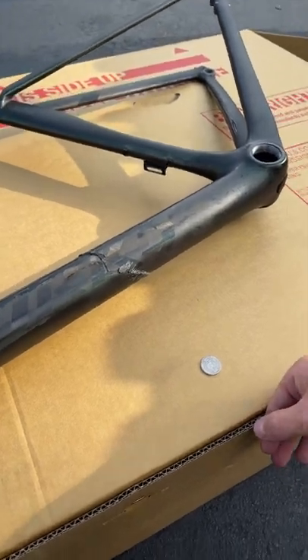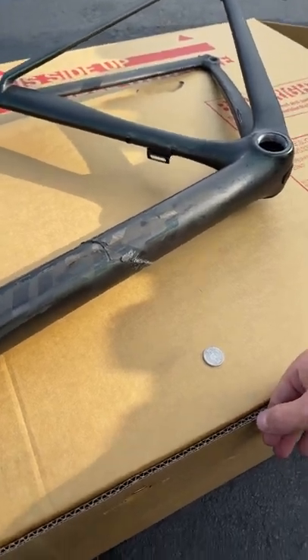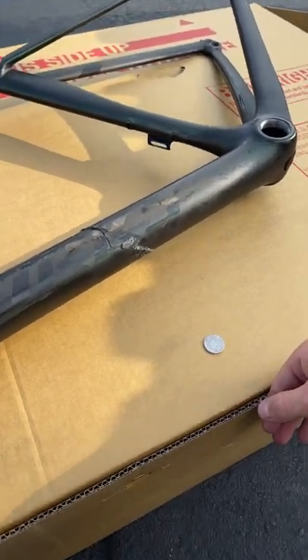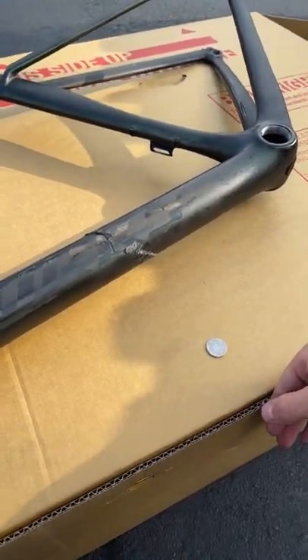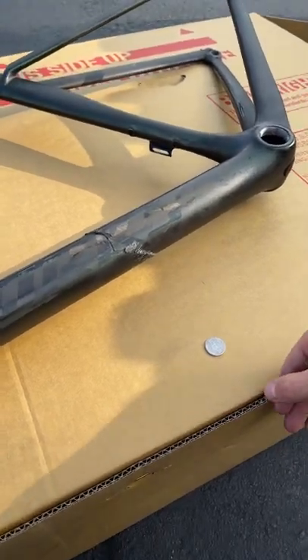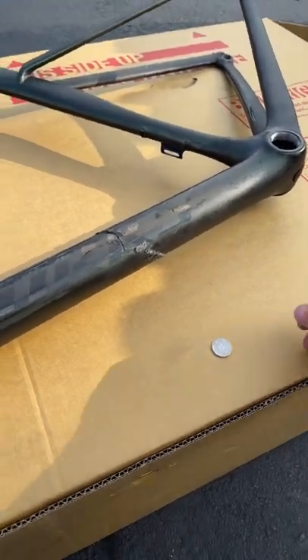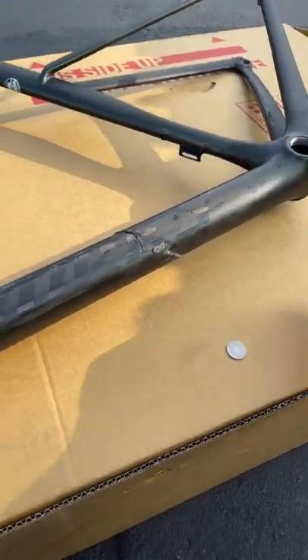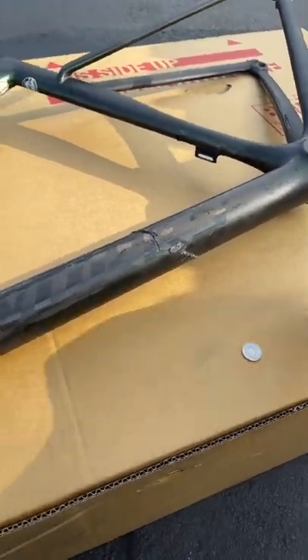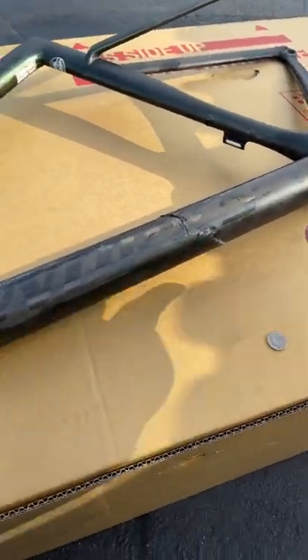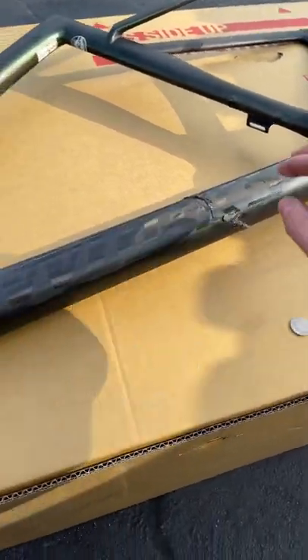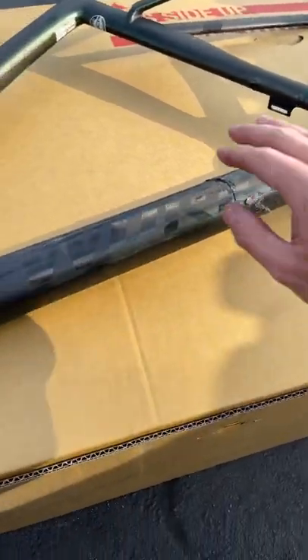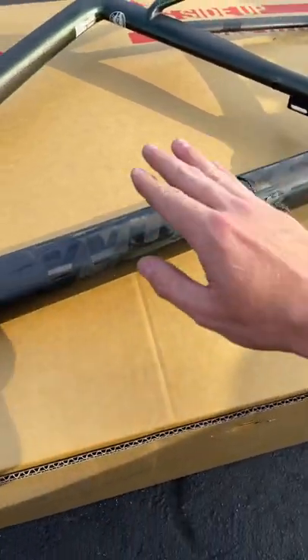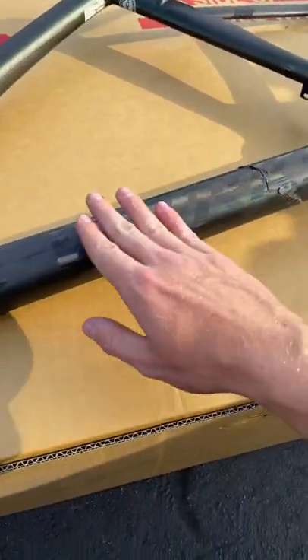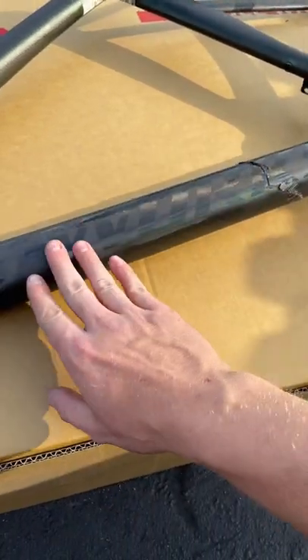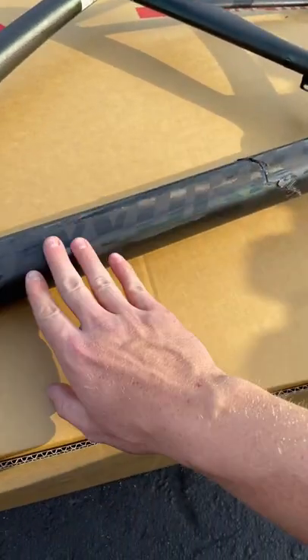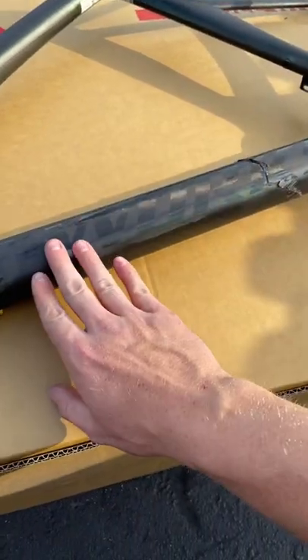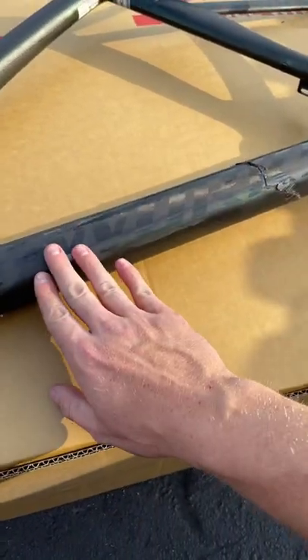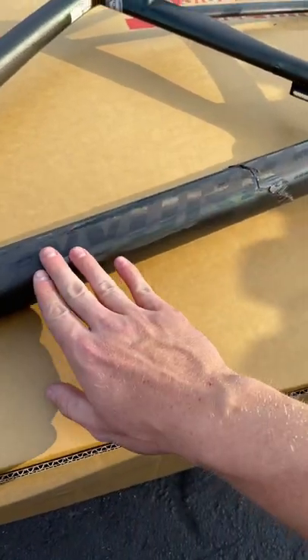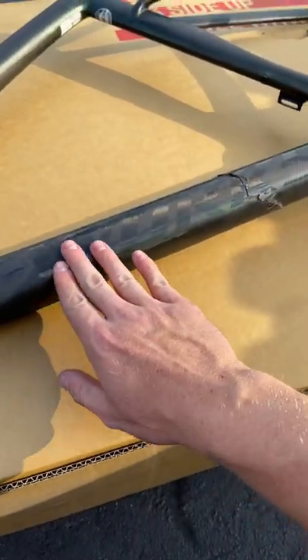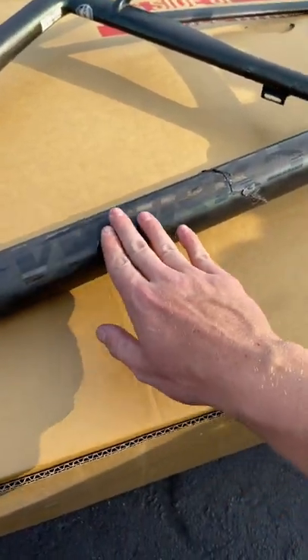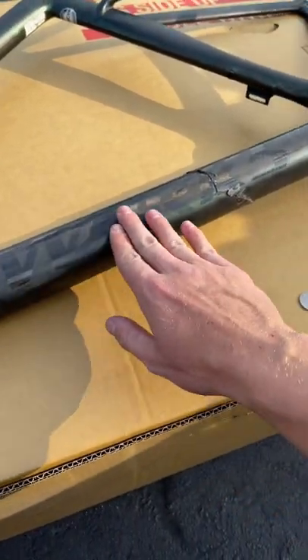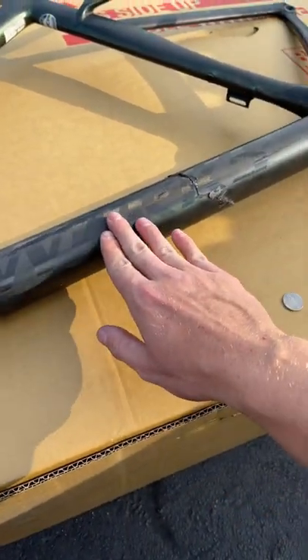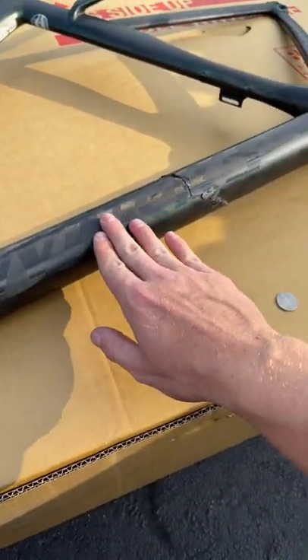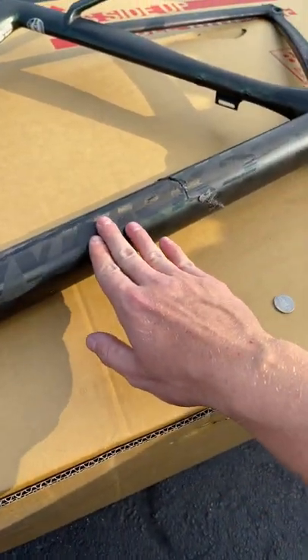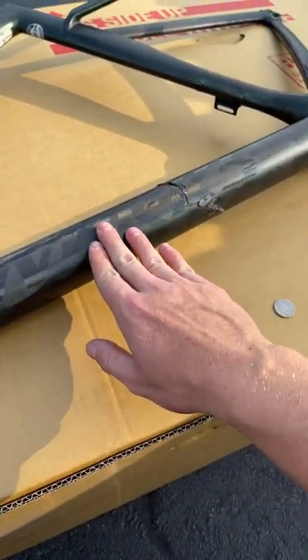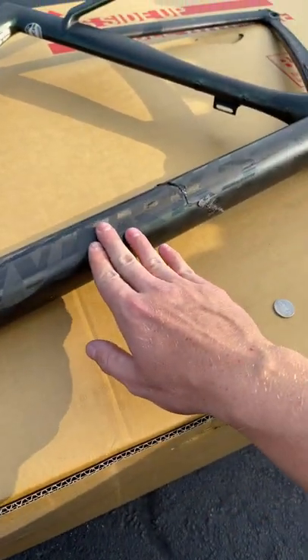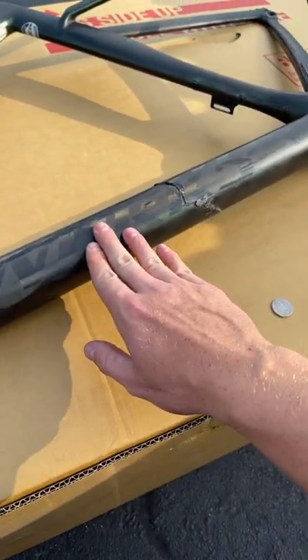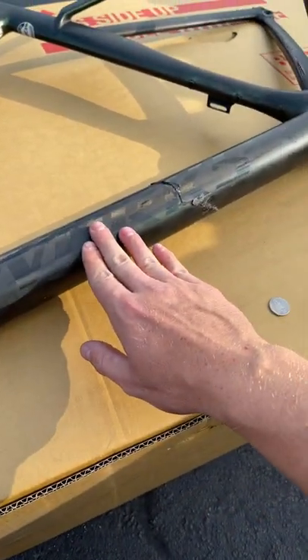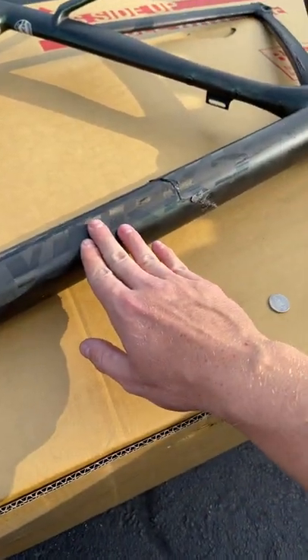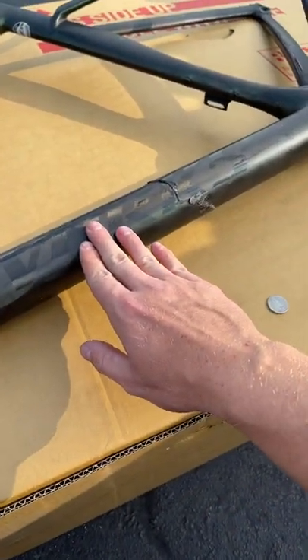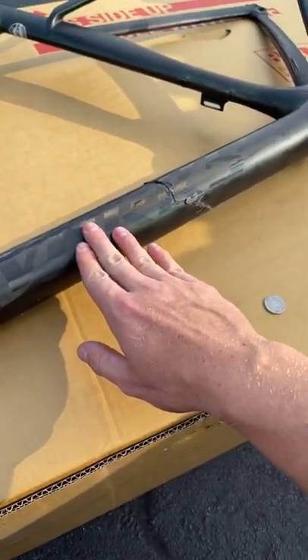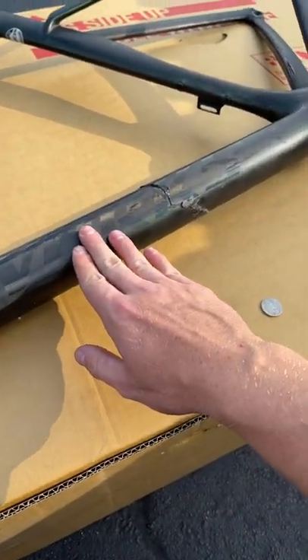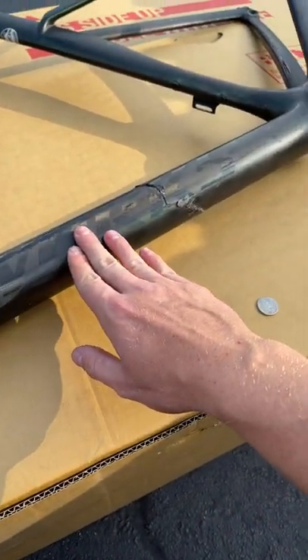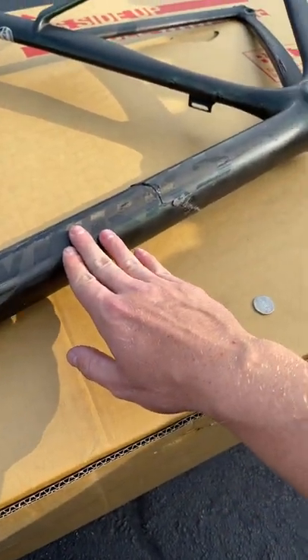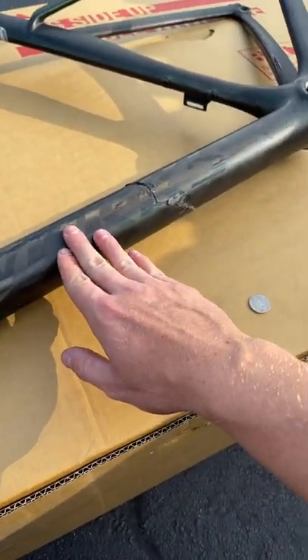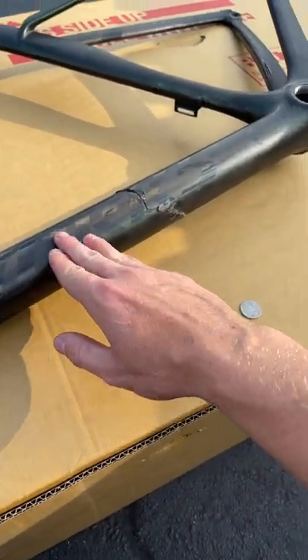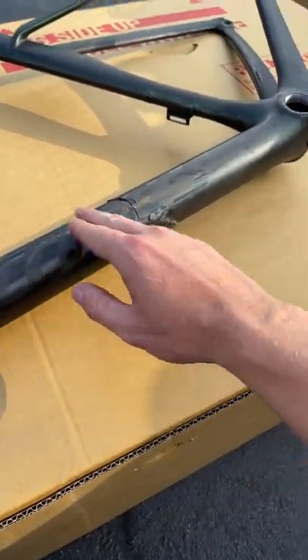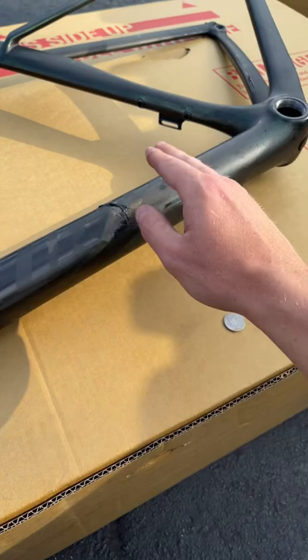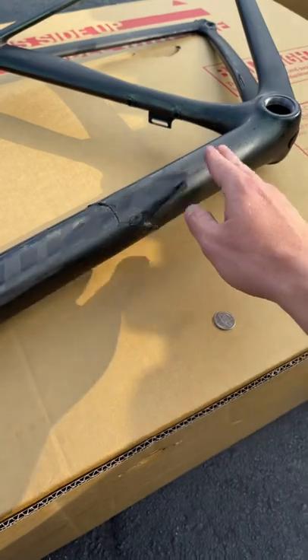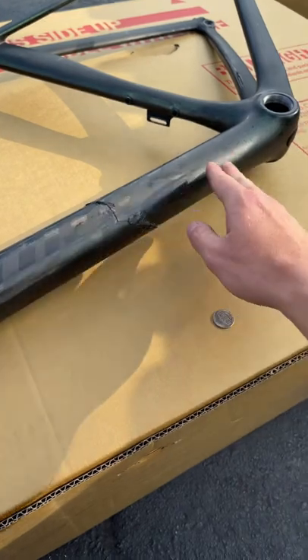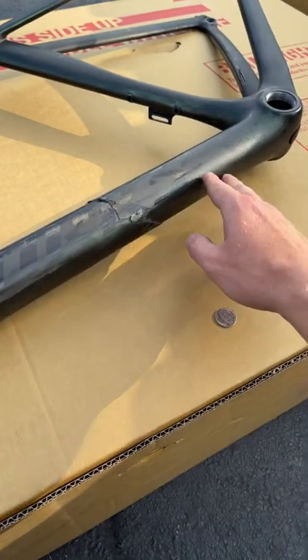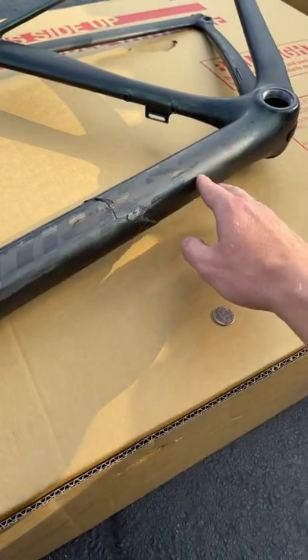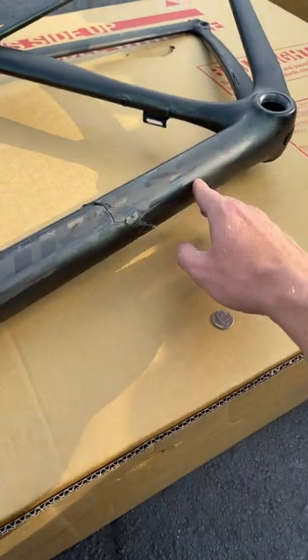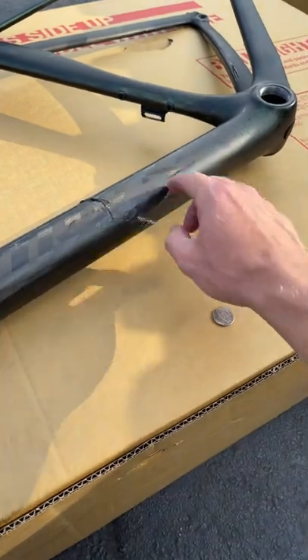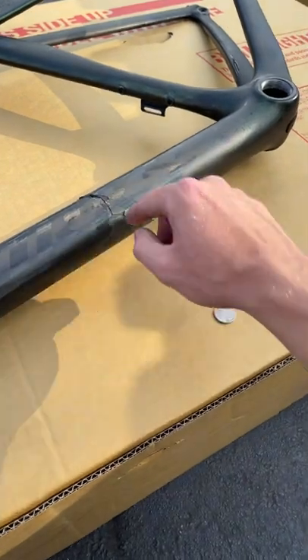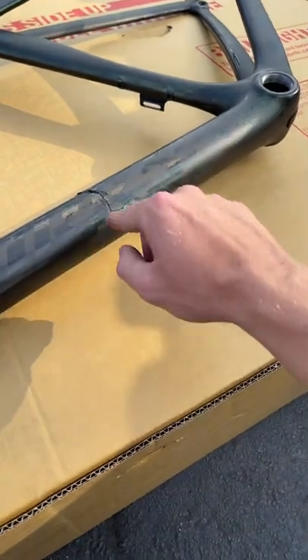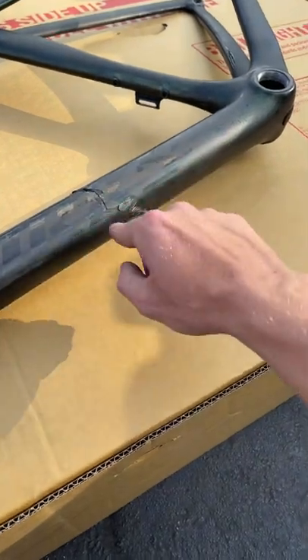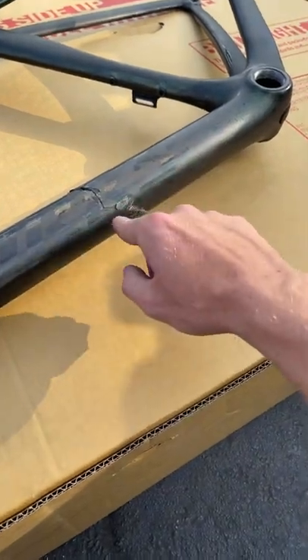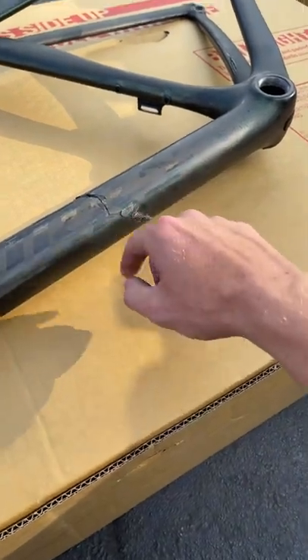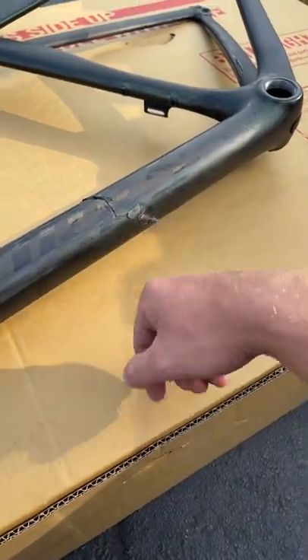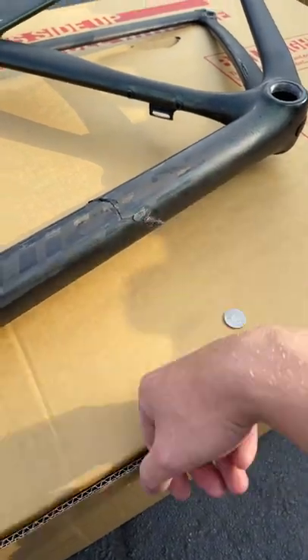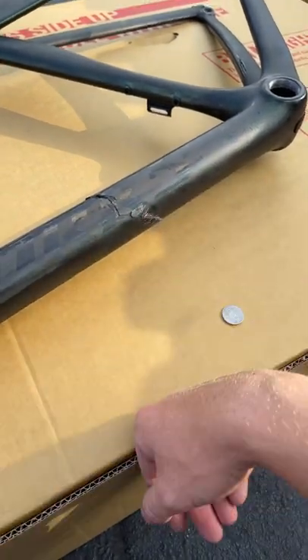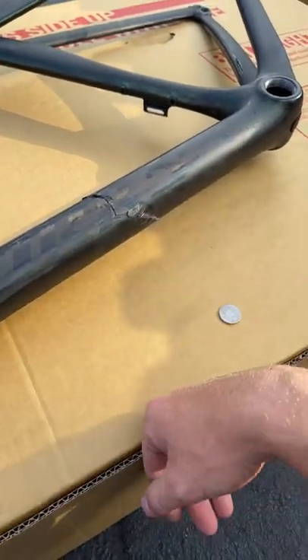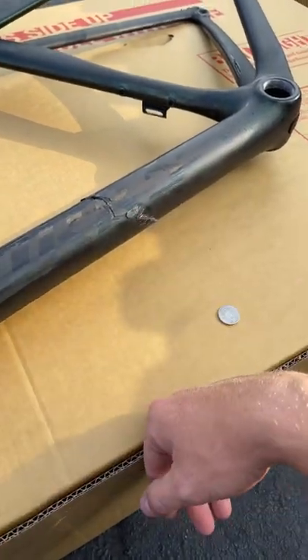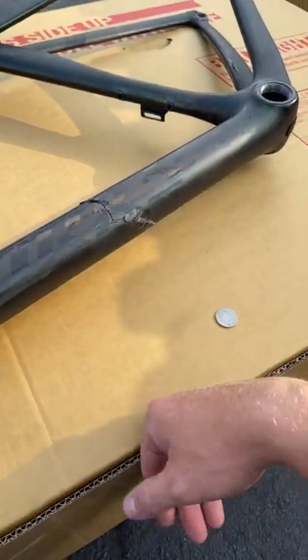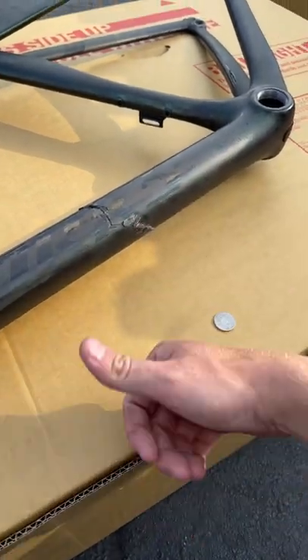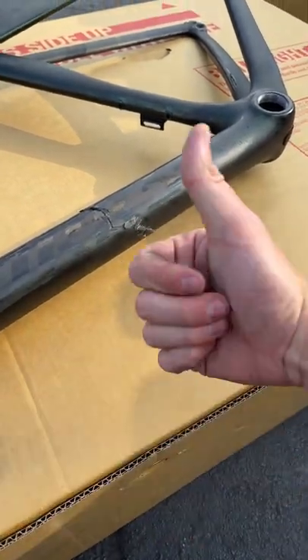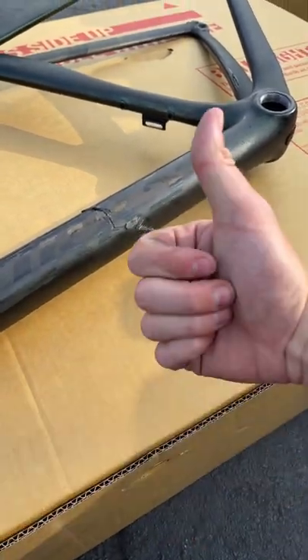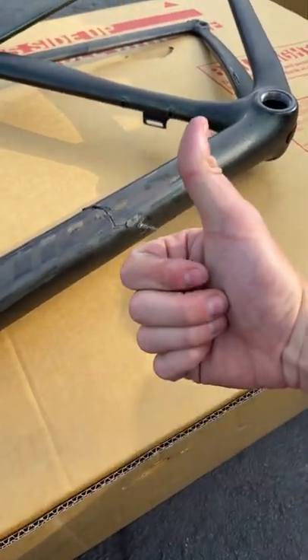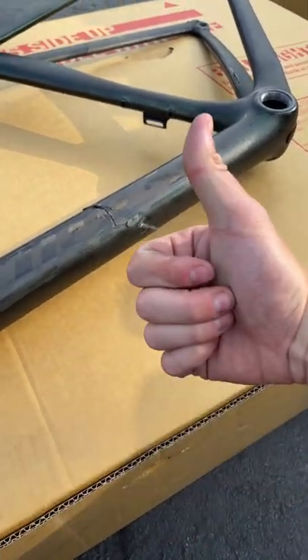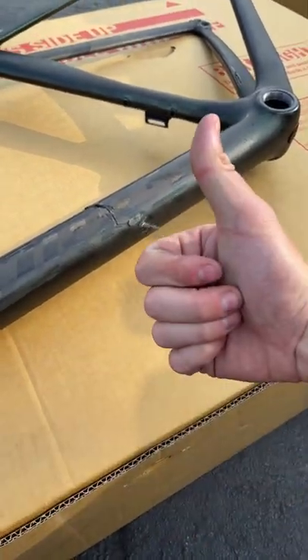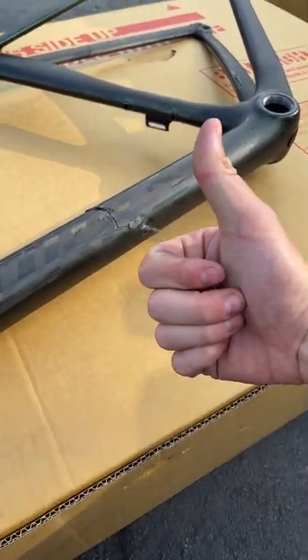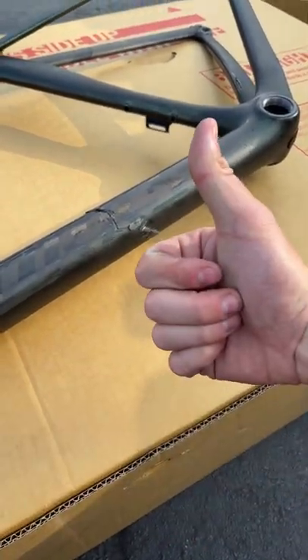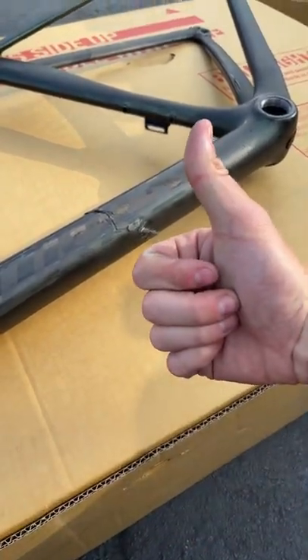Now you can check at home to see if you have a crack on your frame, or if it's just a paint malfunction instead of an actual crack itself. Thanks.